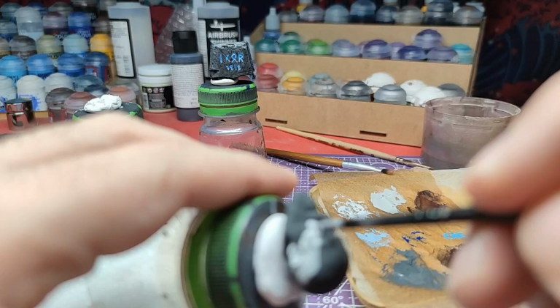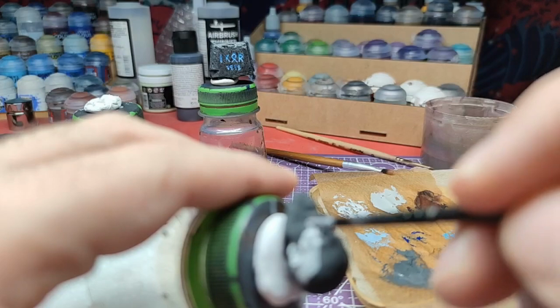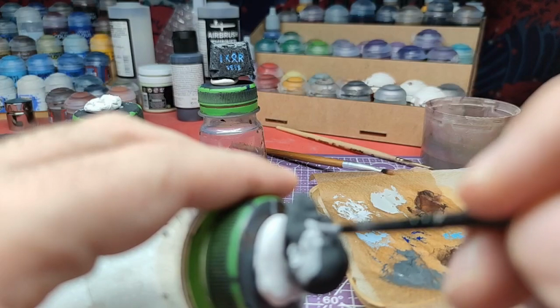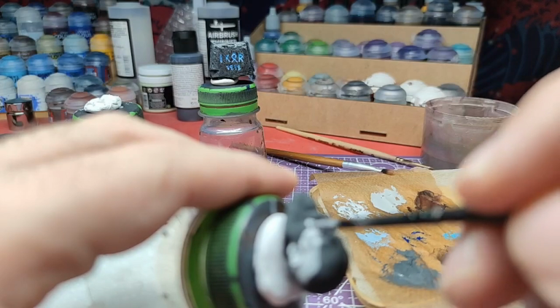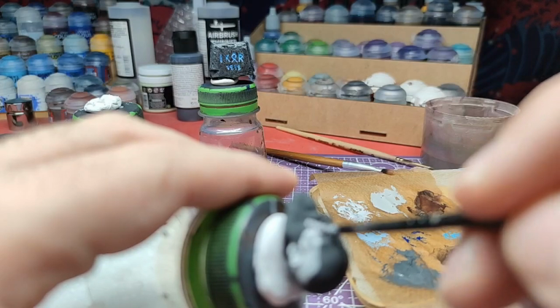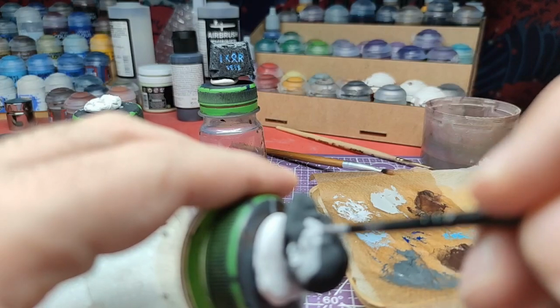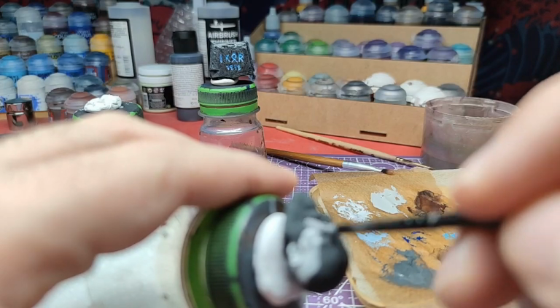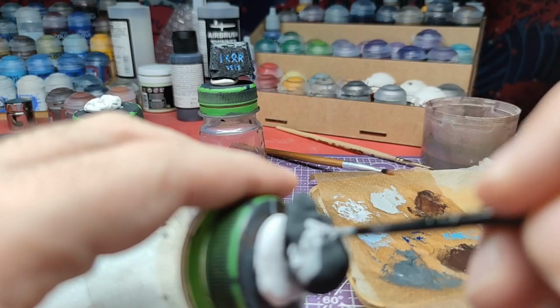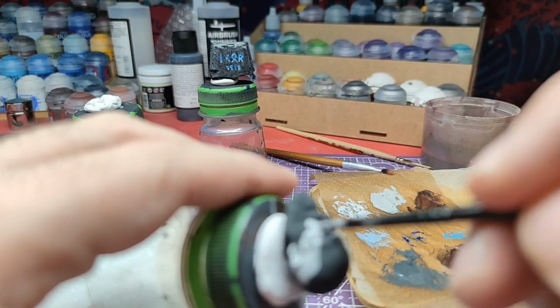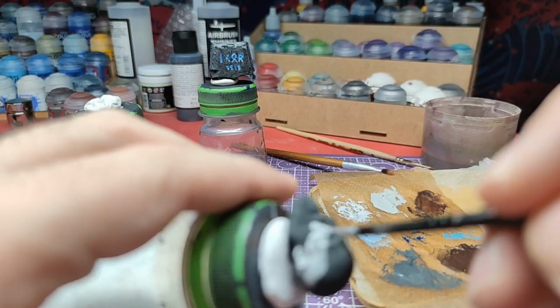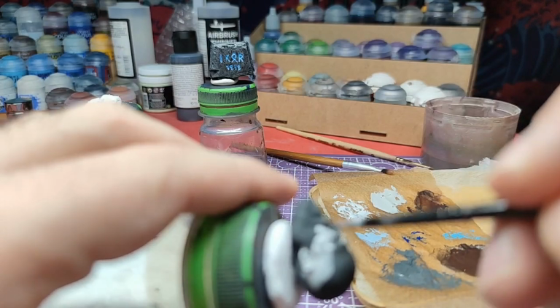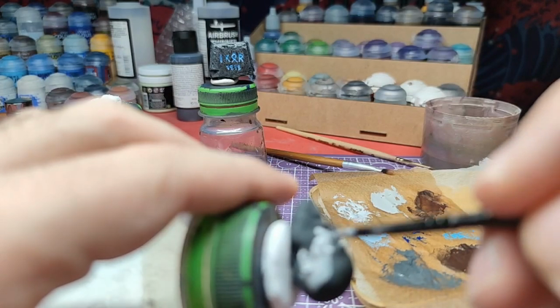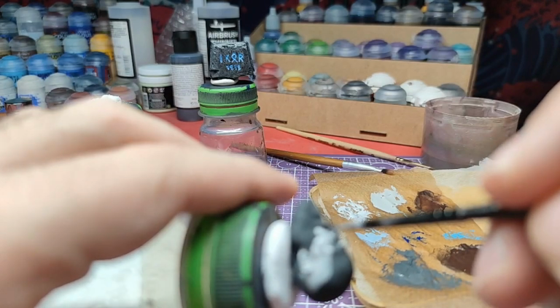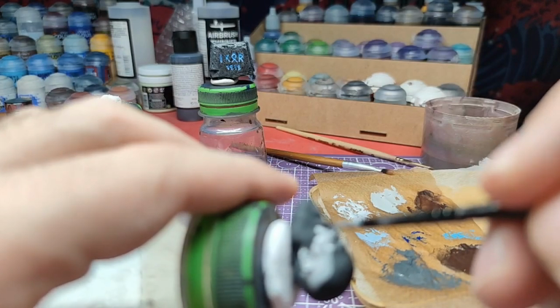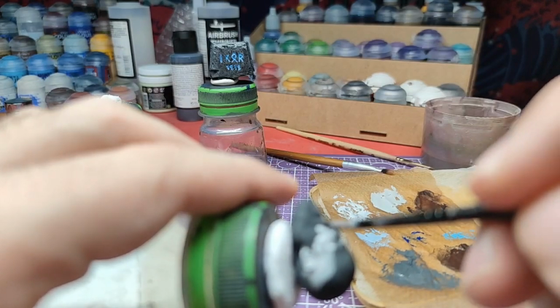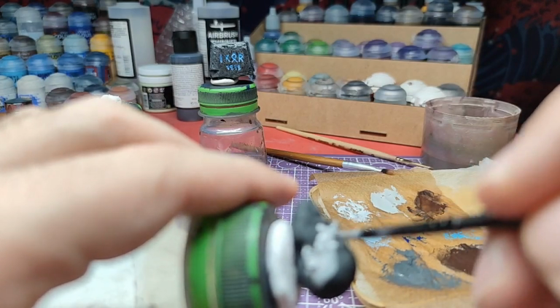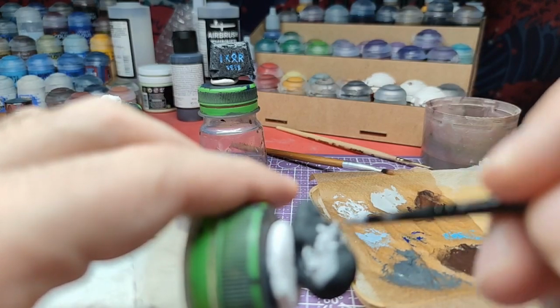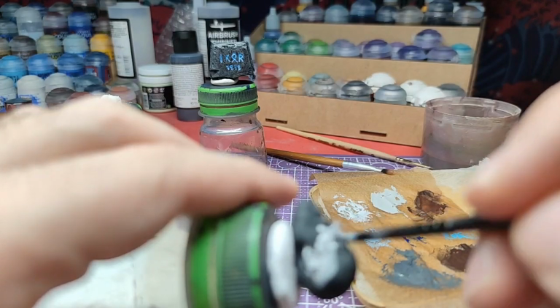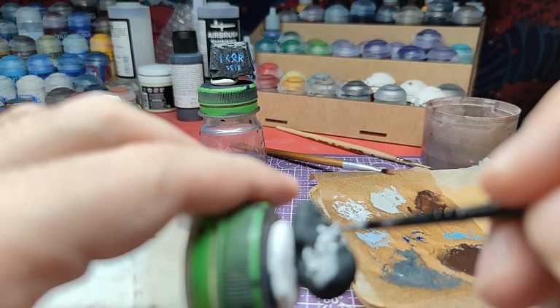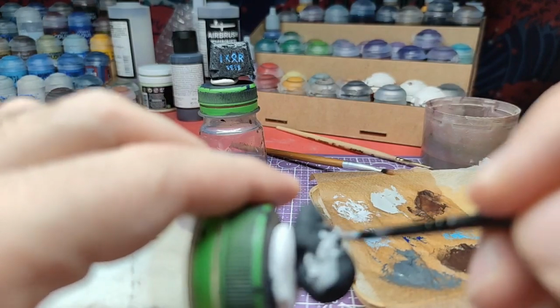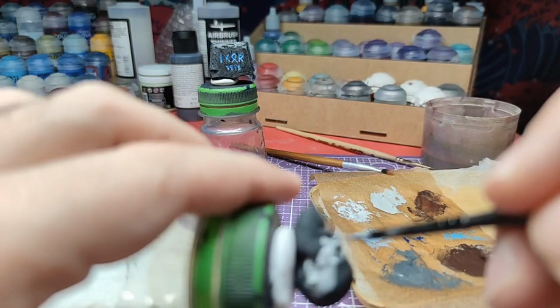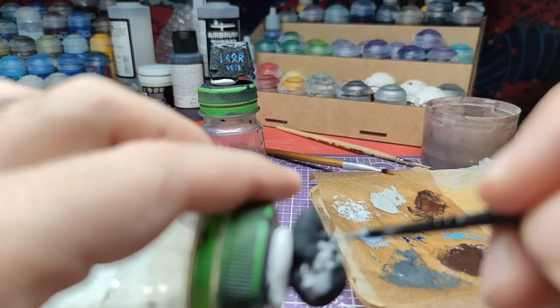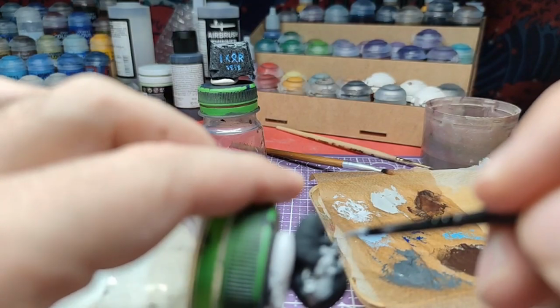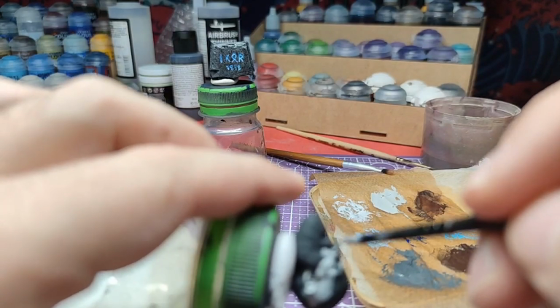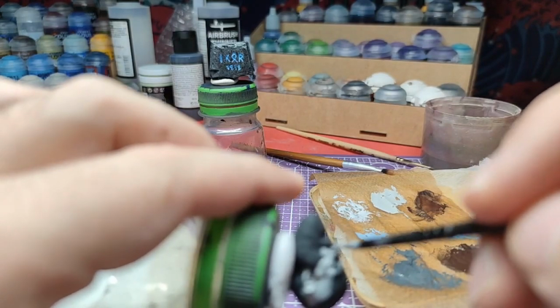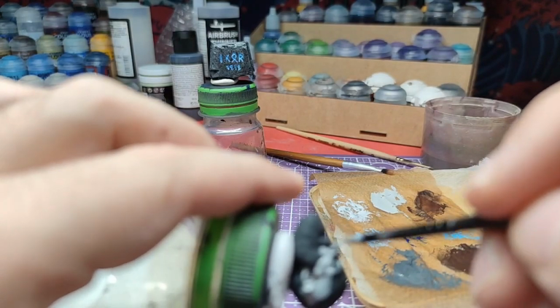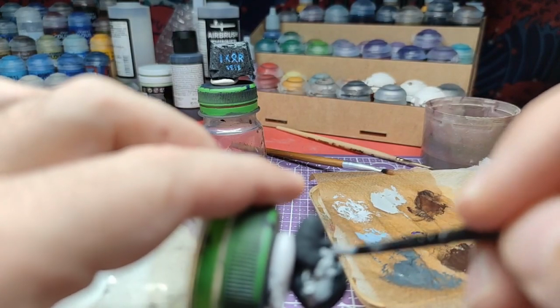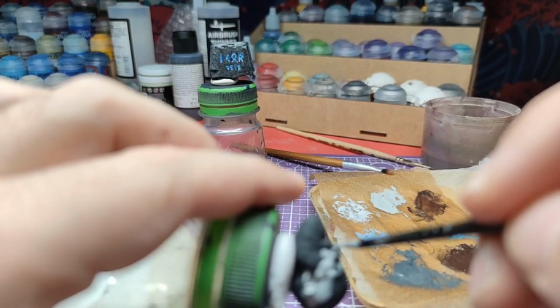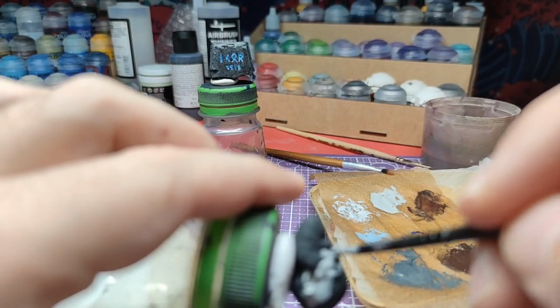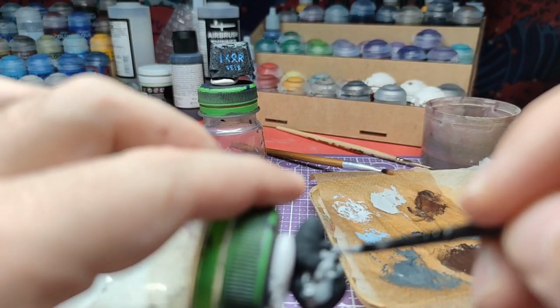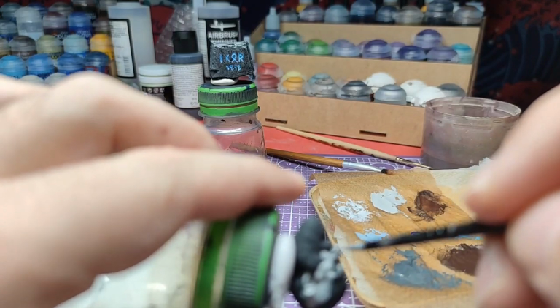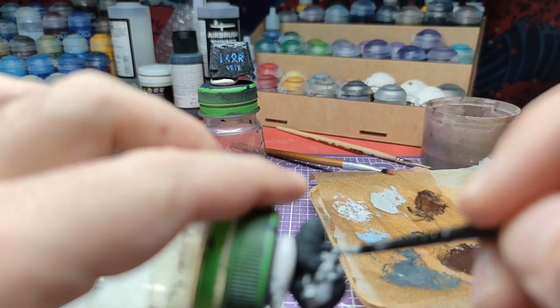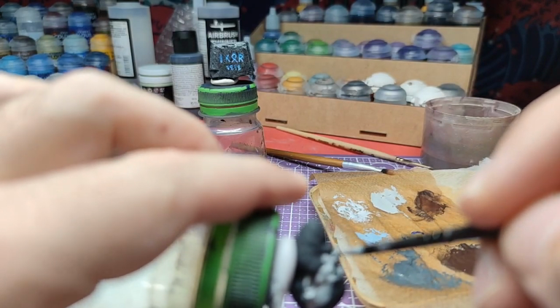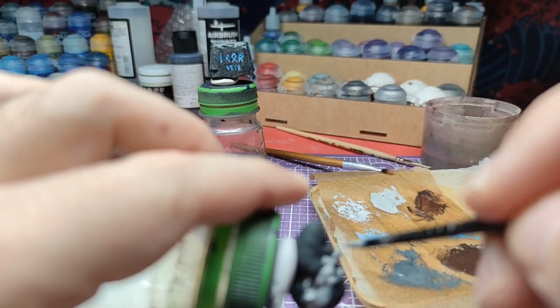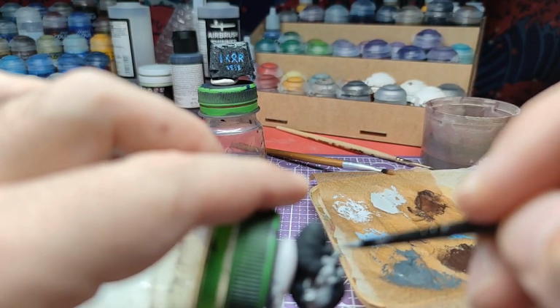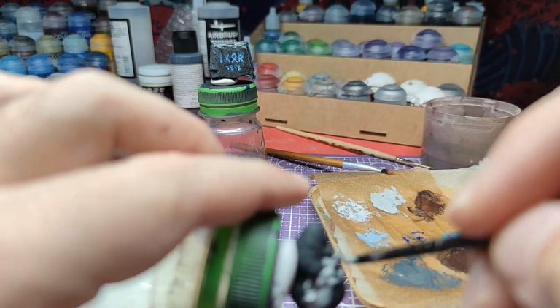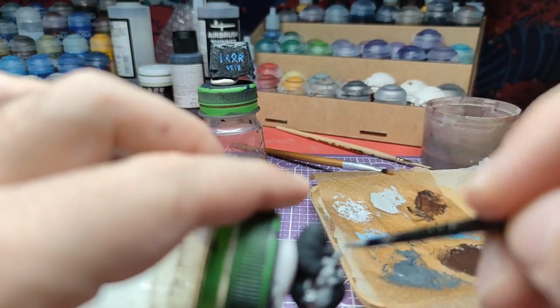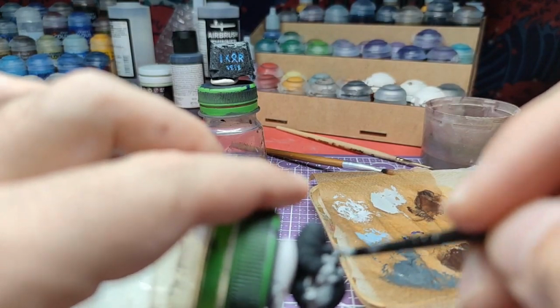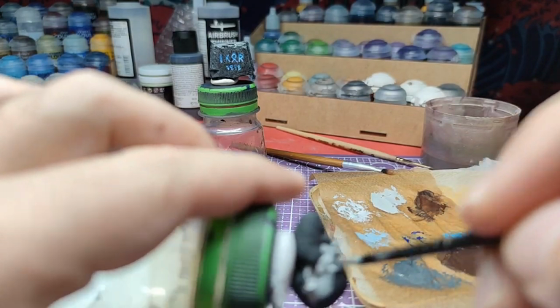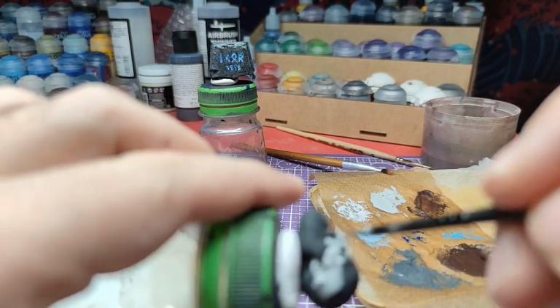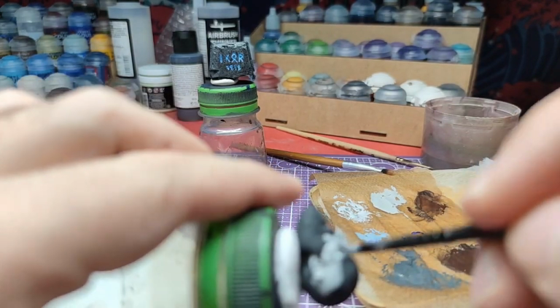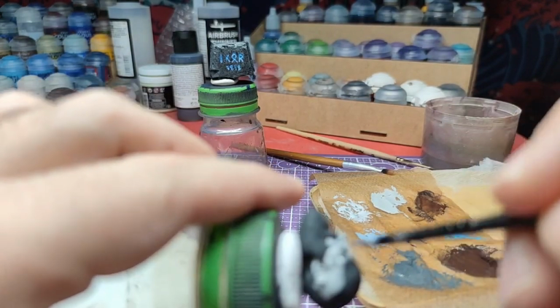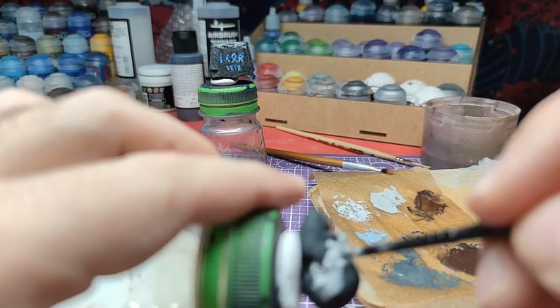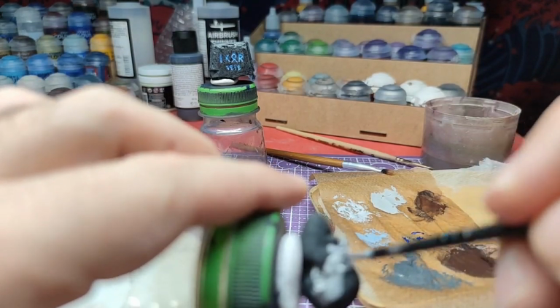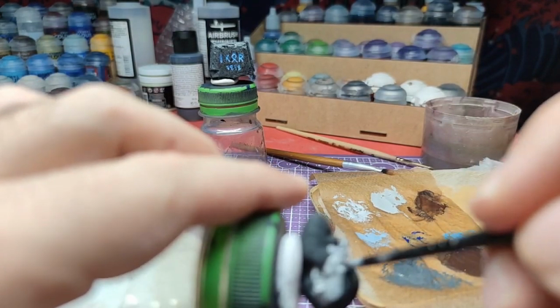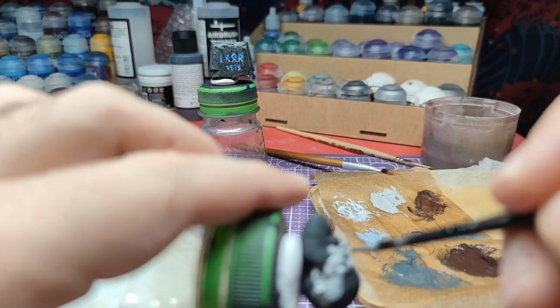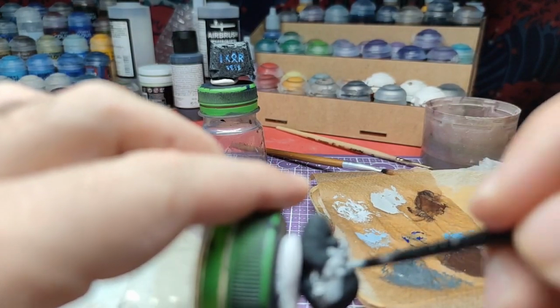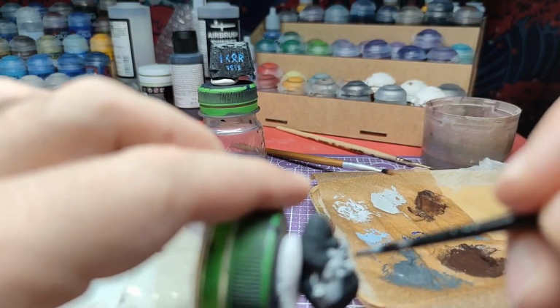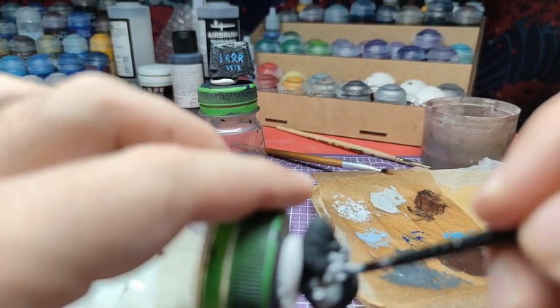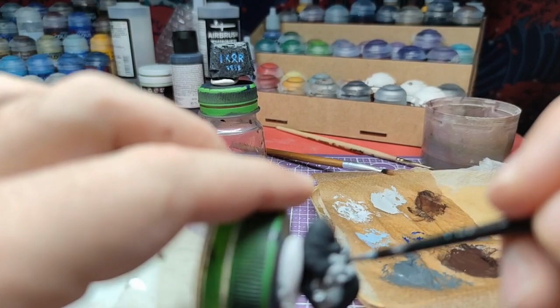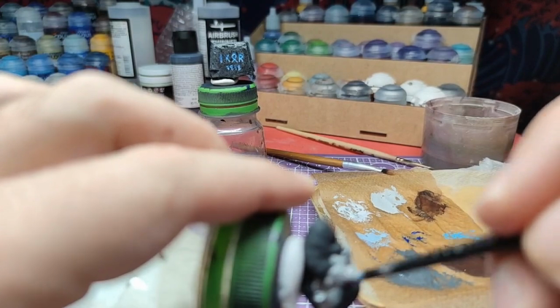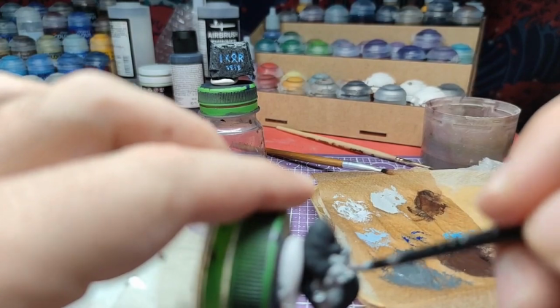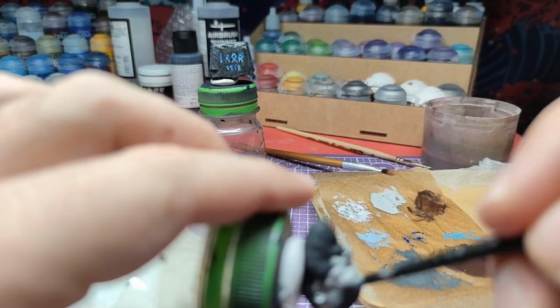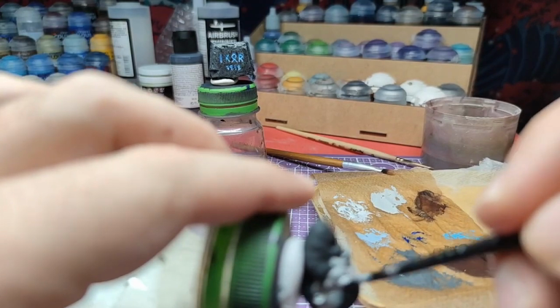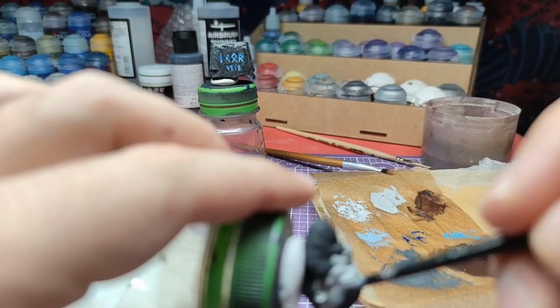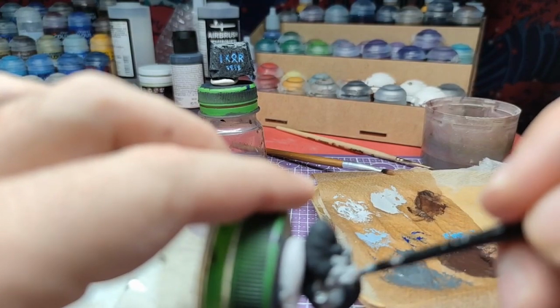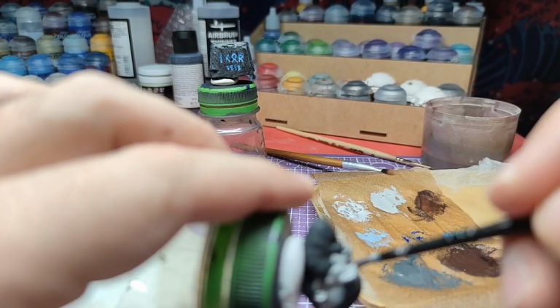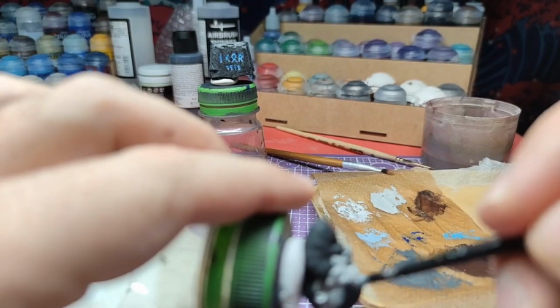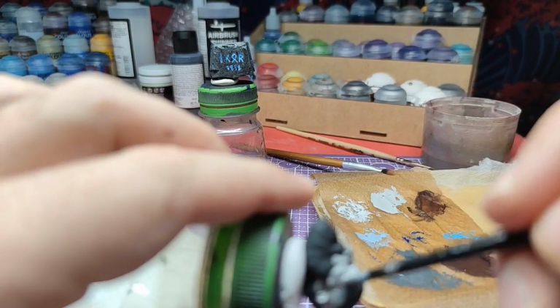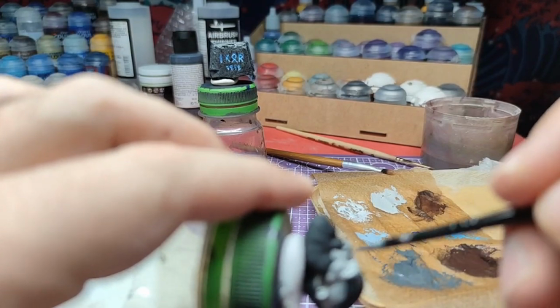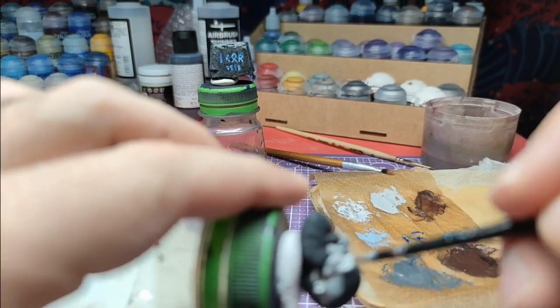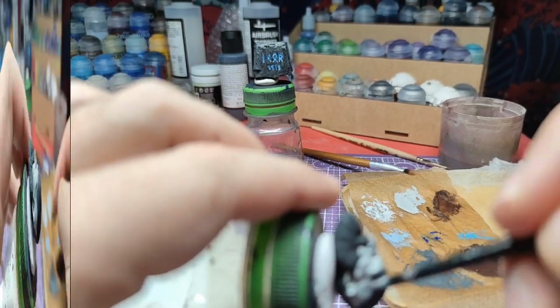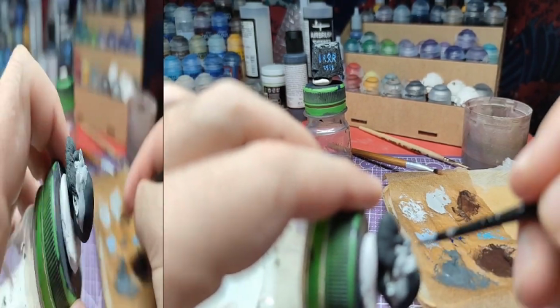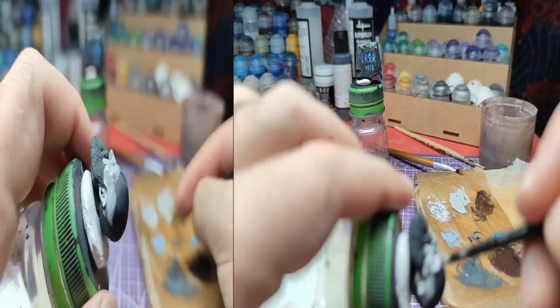Hello everyone, welcome back. Today we are going to paint Kratos' head. Without further ado, let's start.